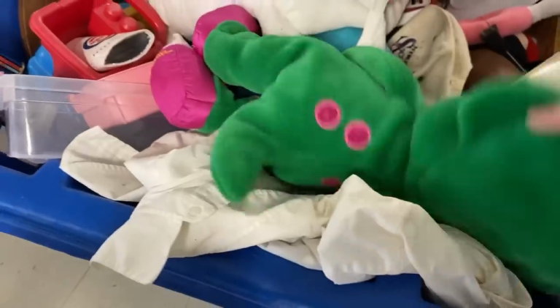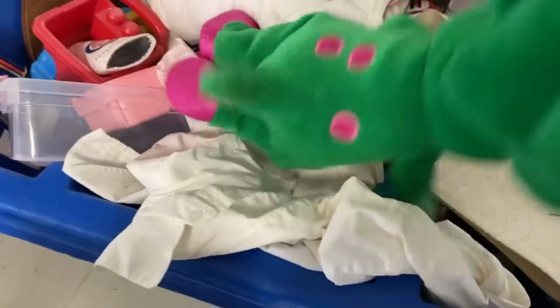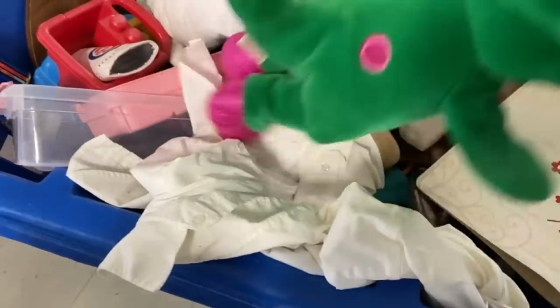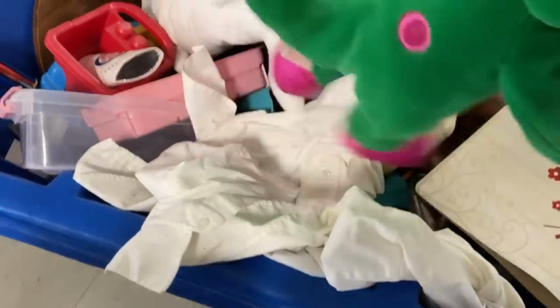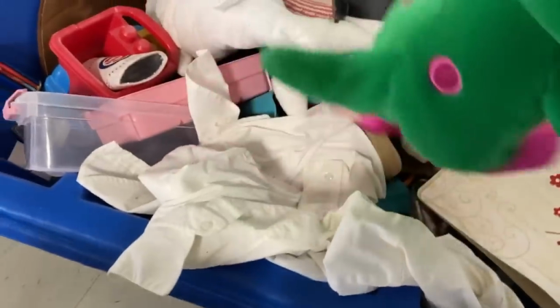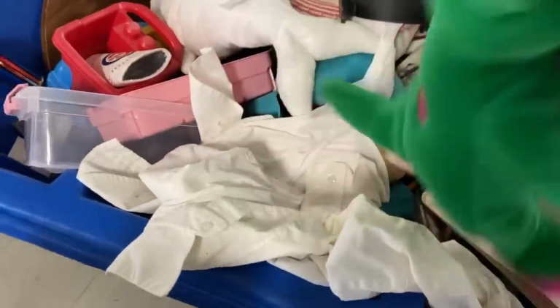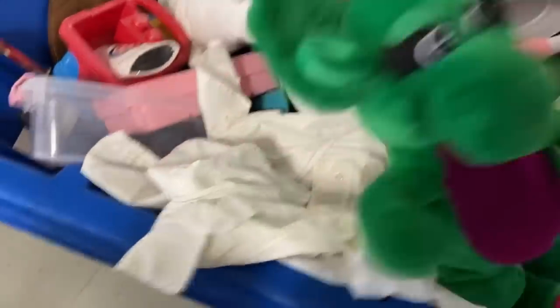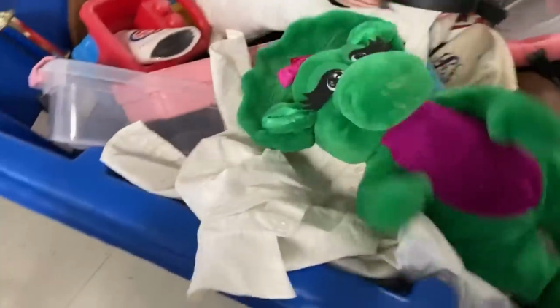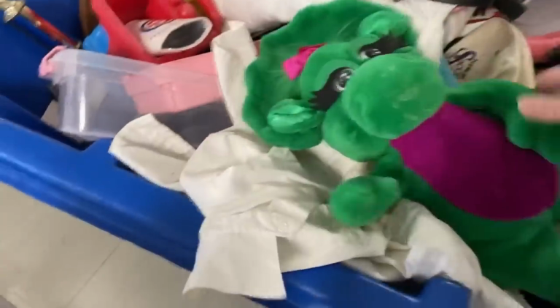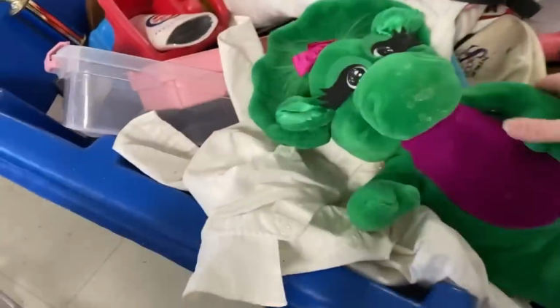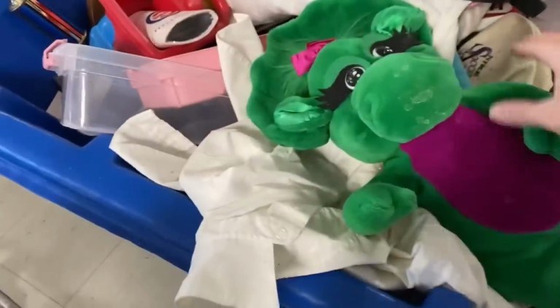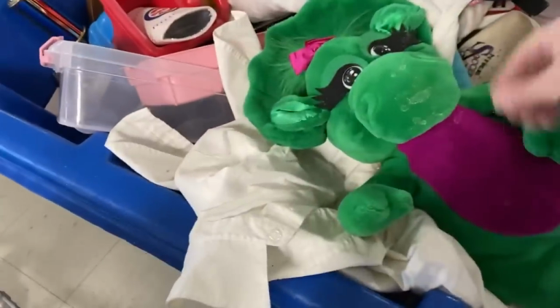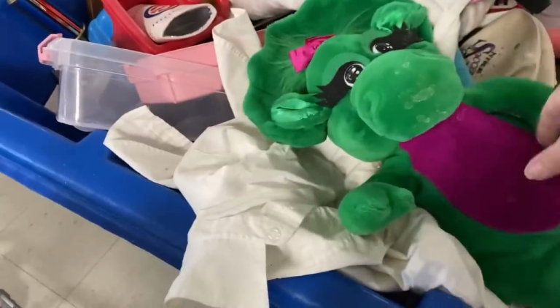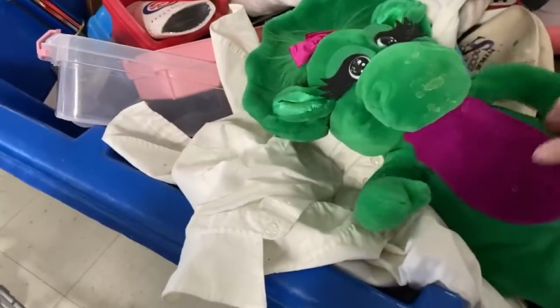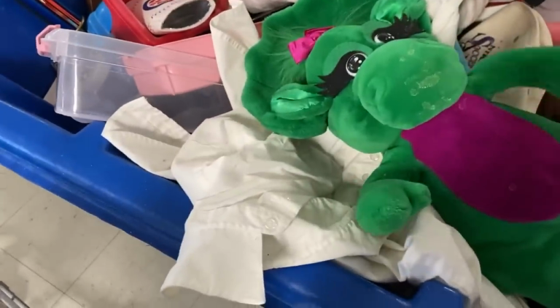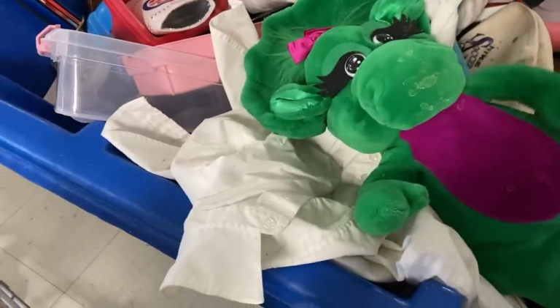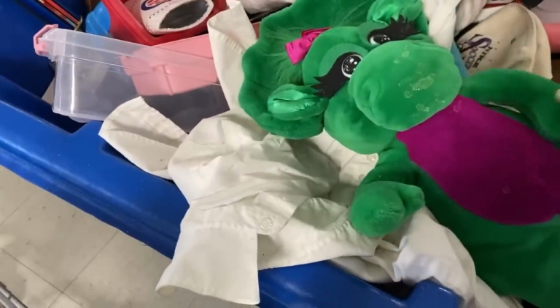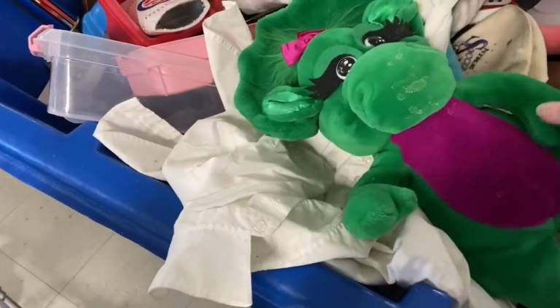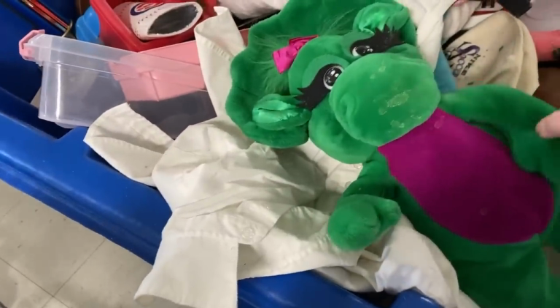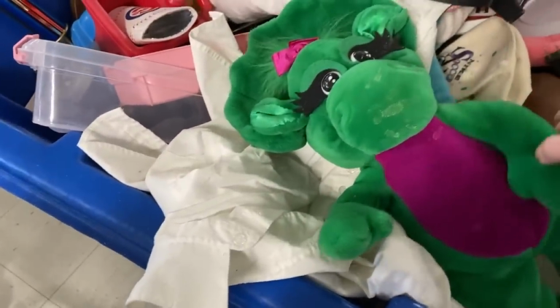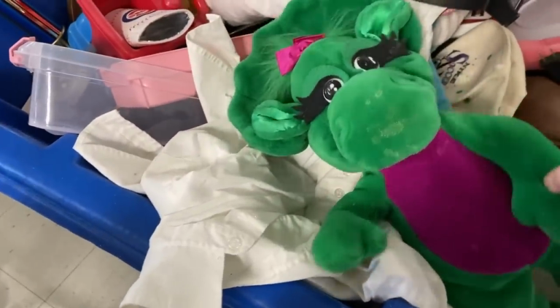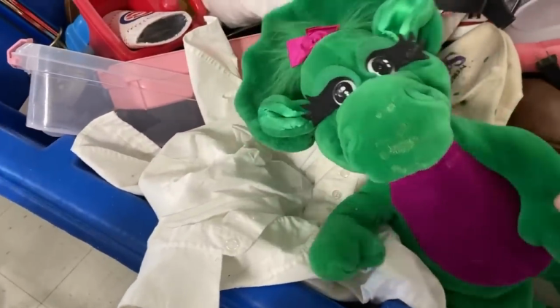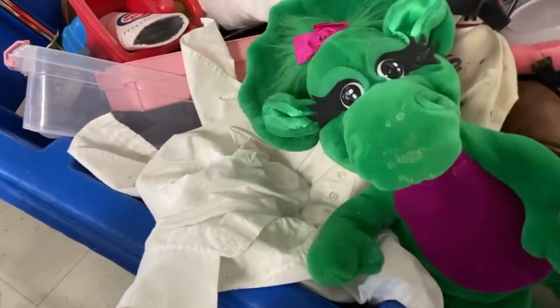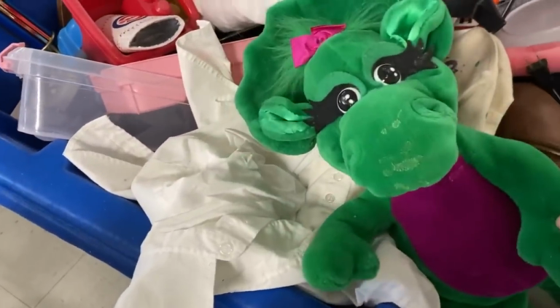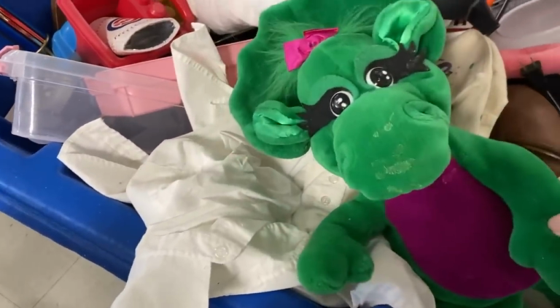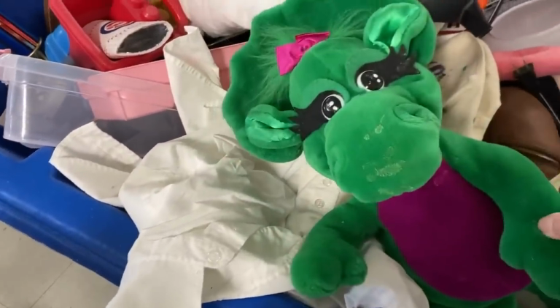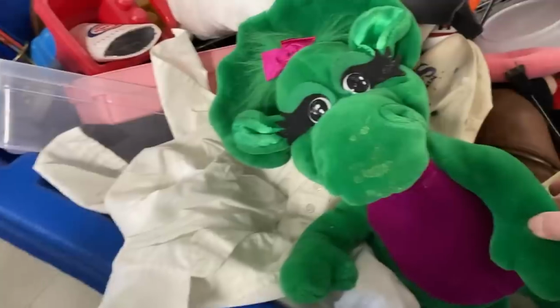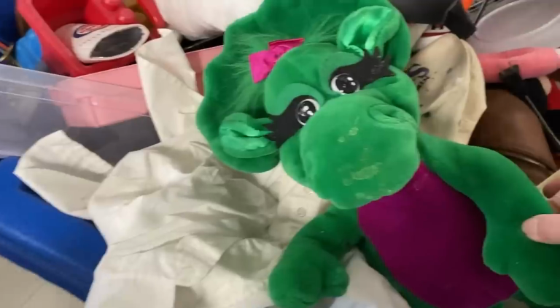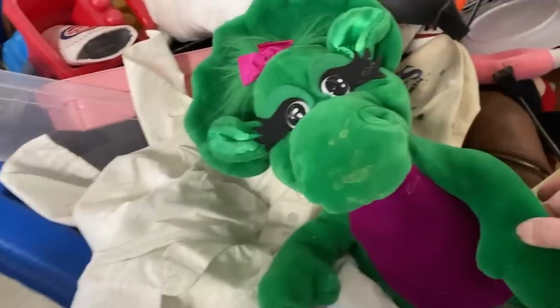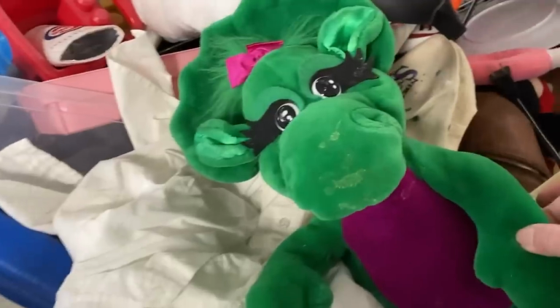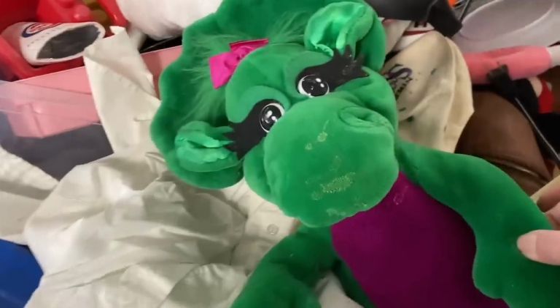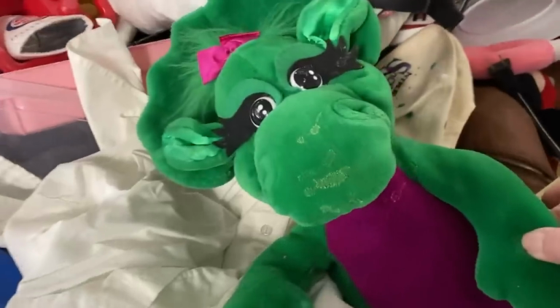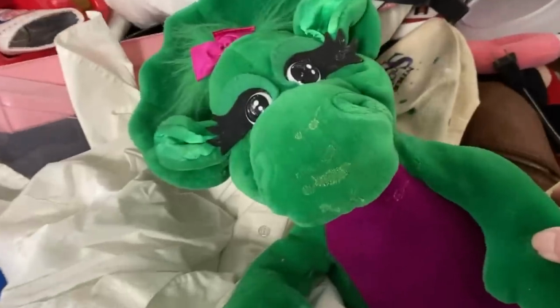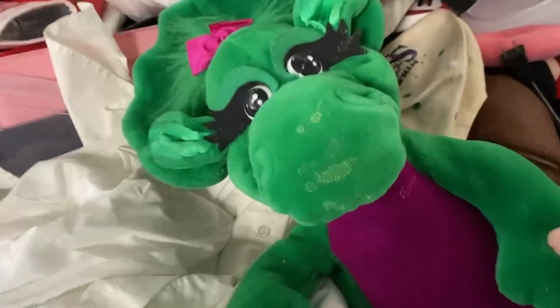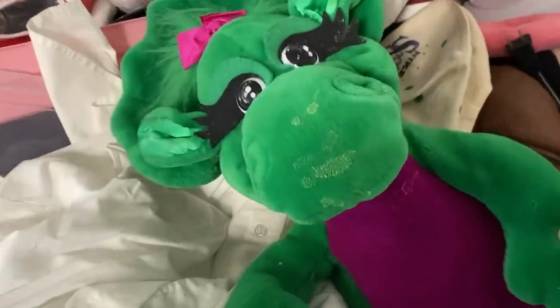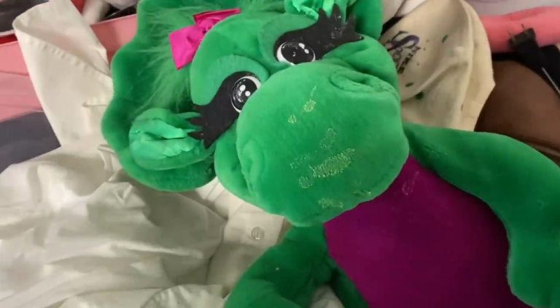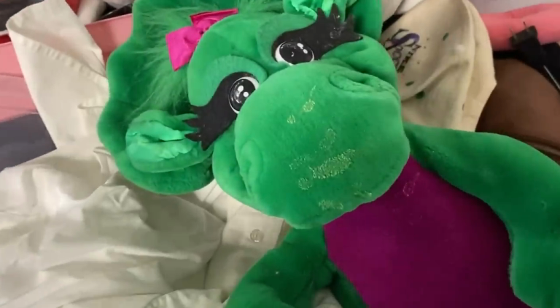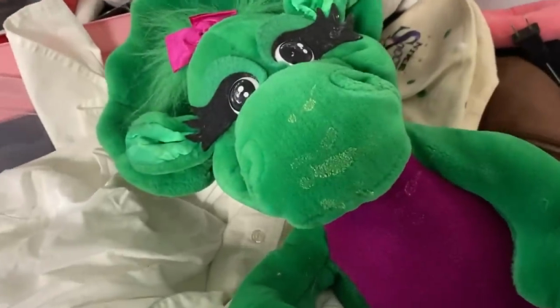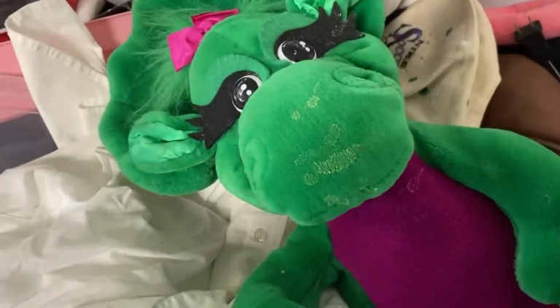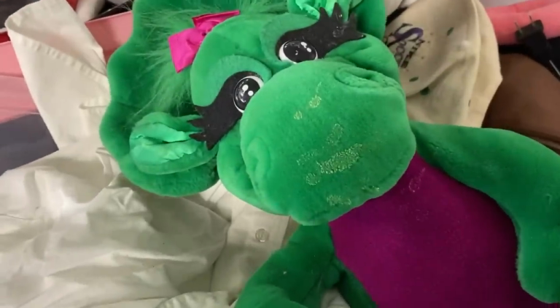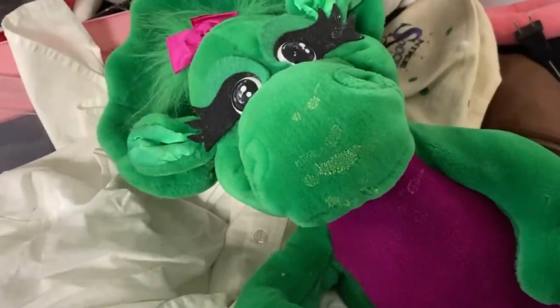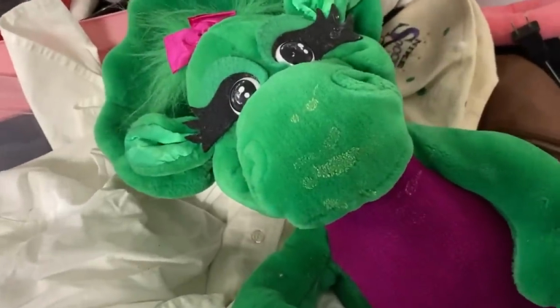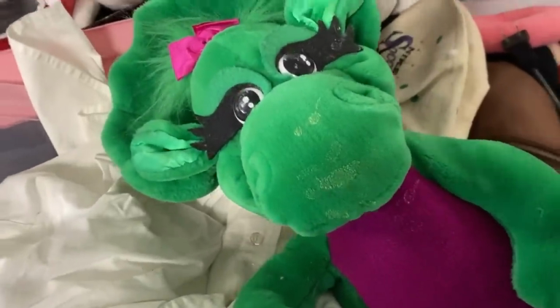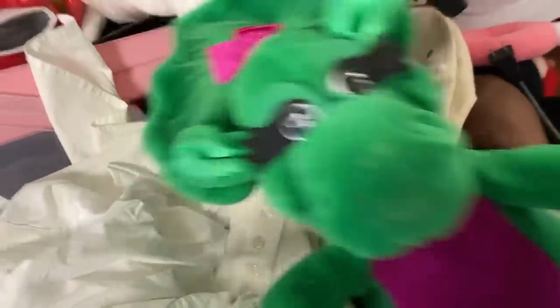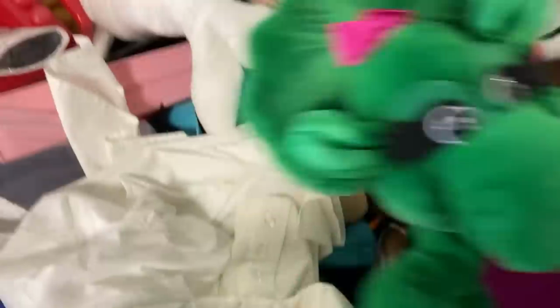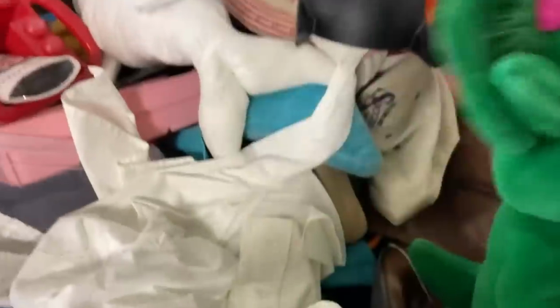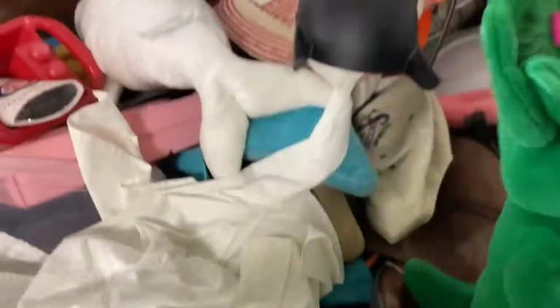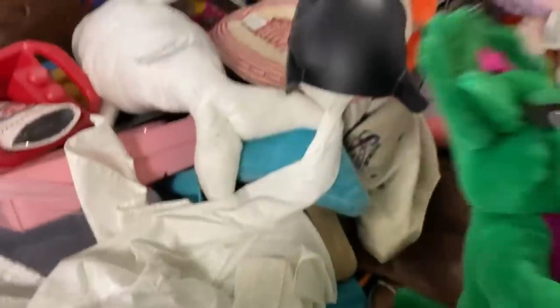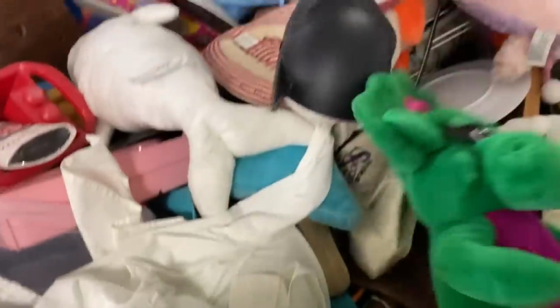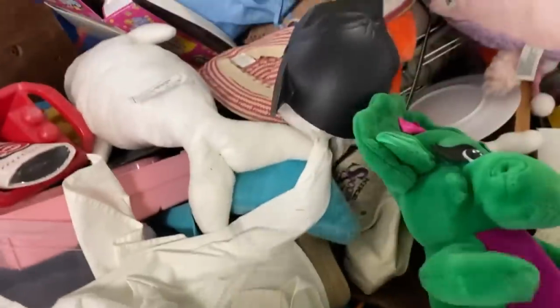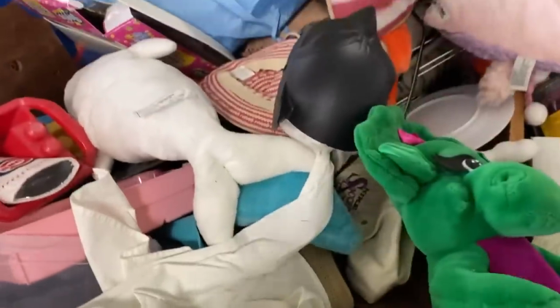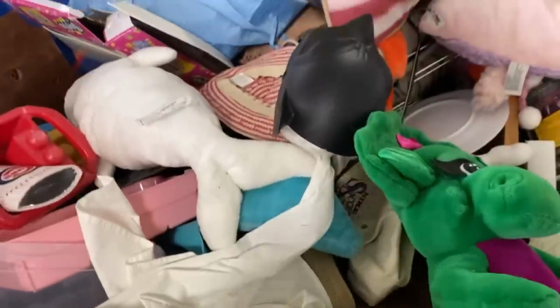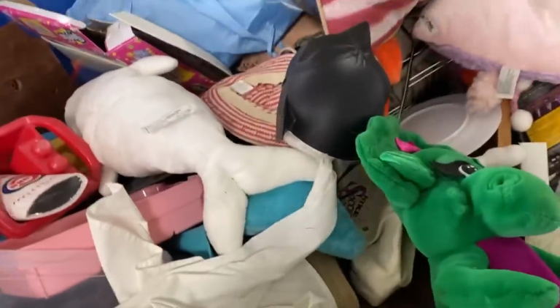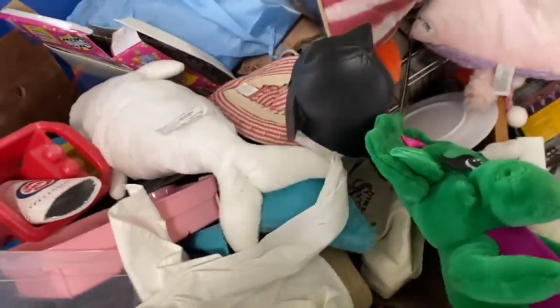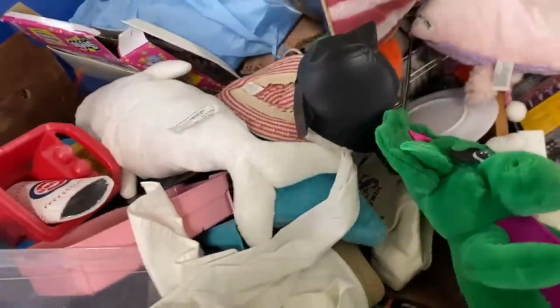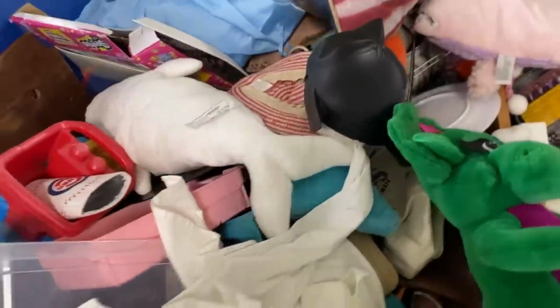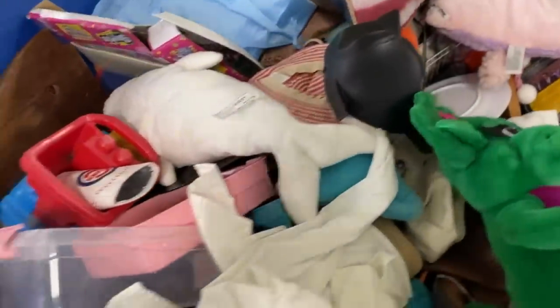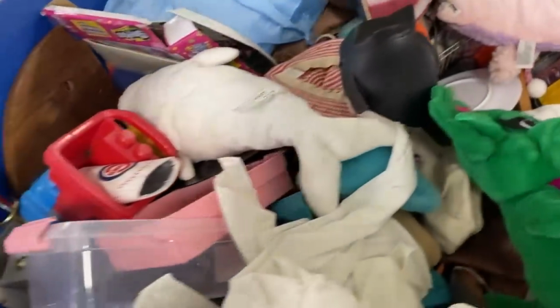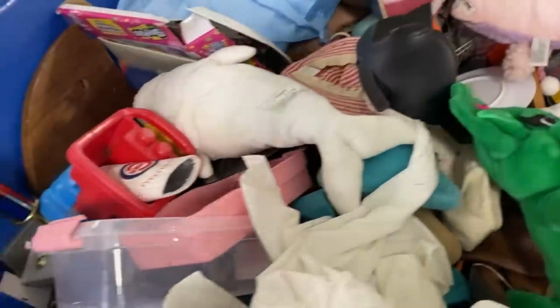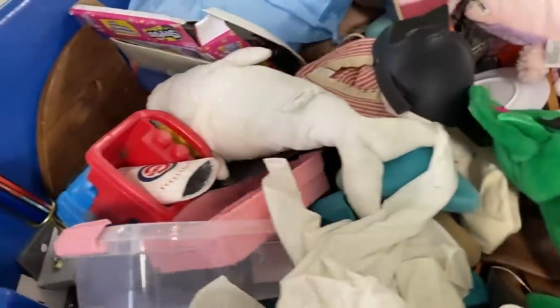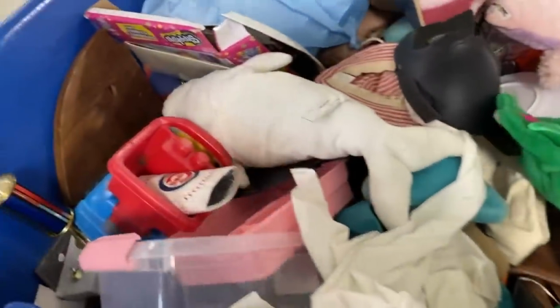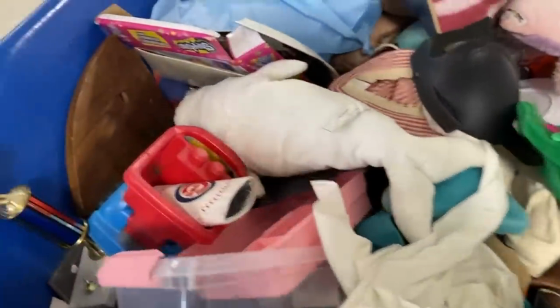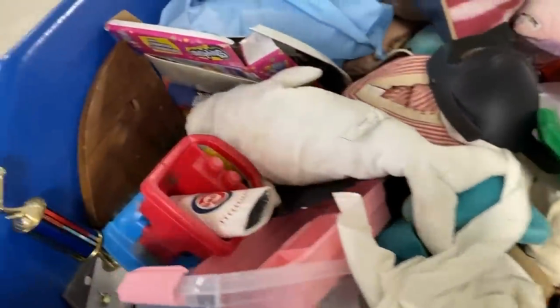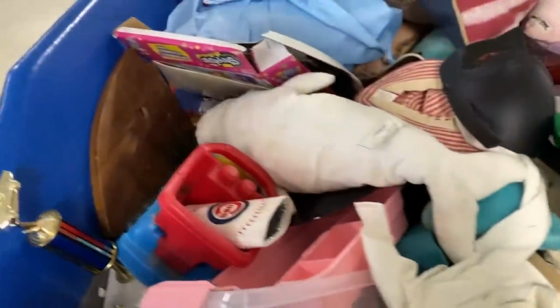Oh, it's Baby Bop! But she is nasty — she's got nasty stuff all over her.